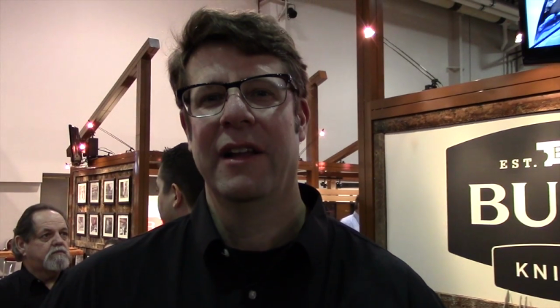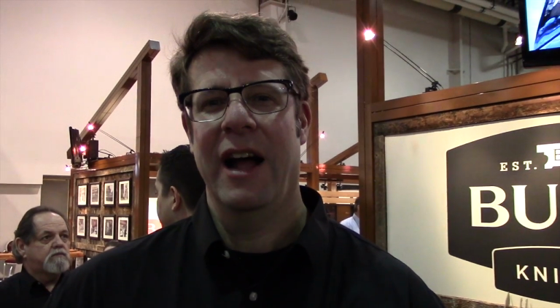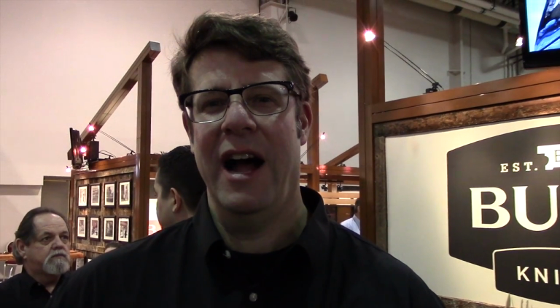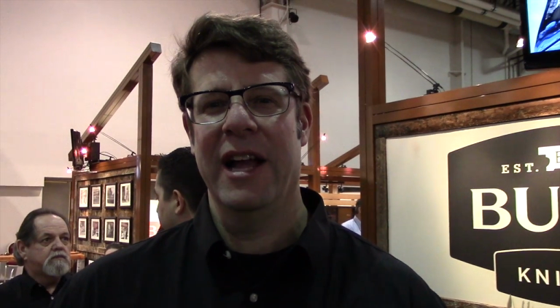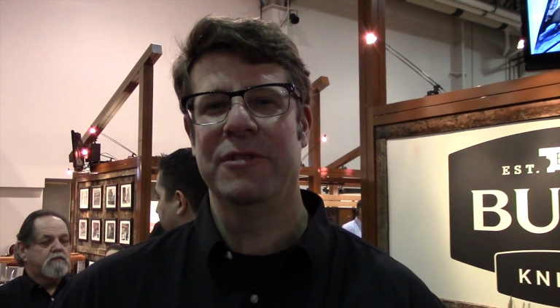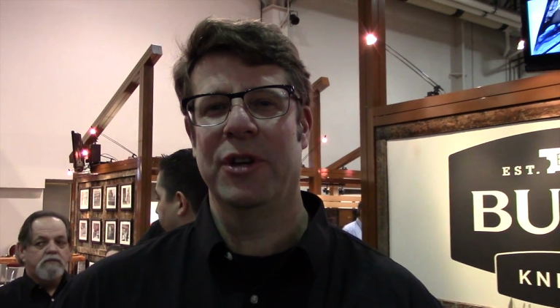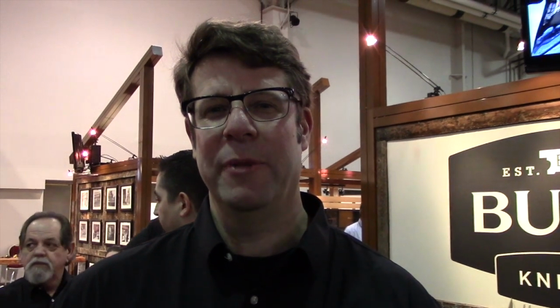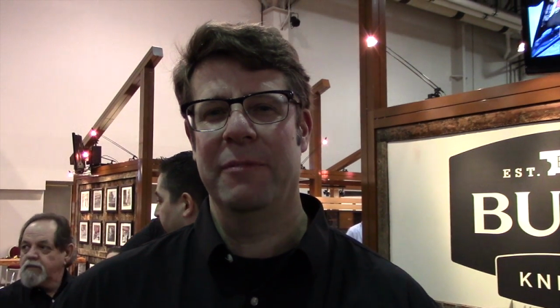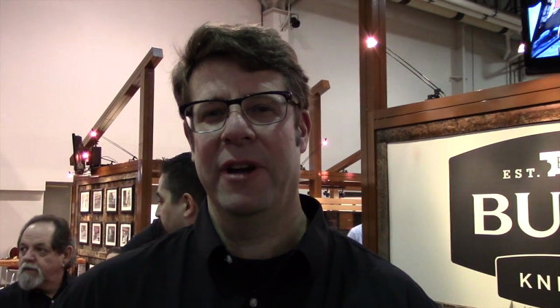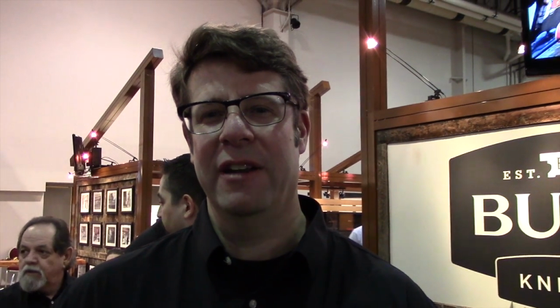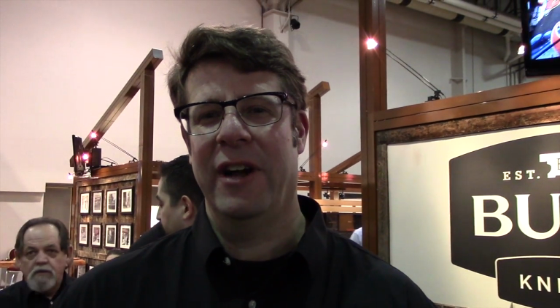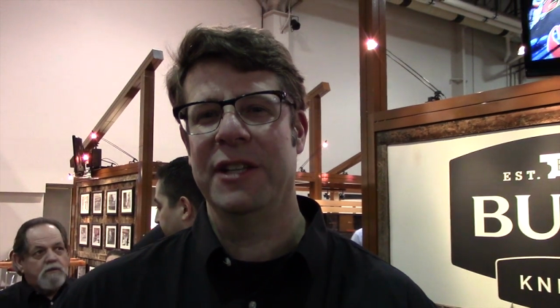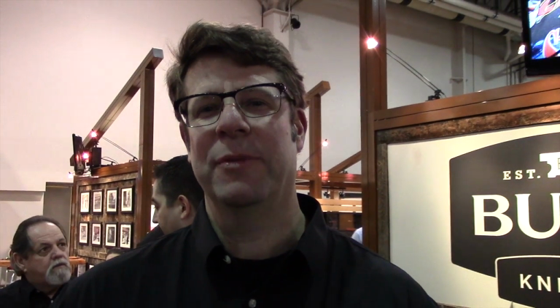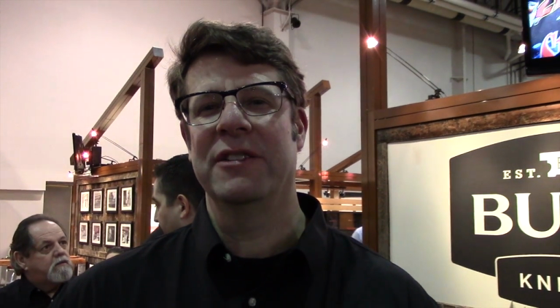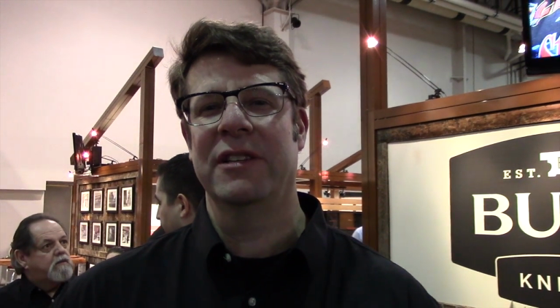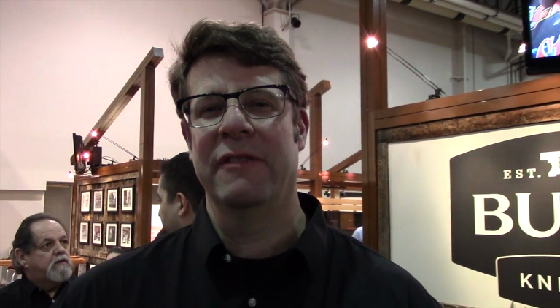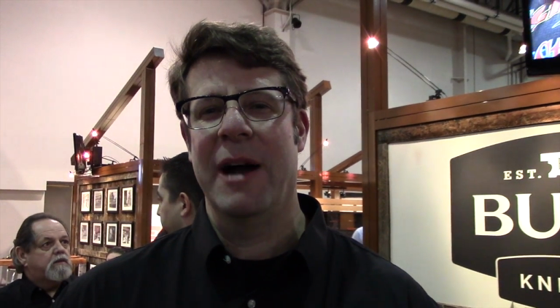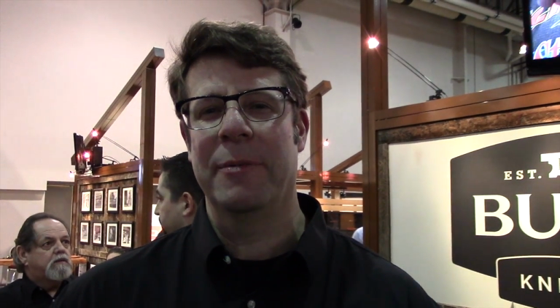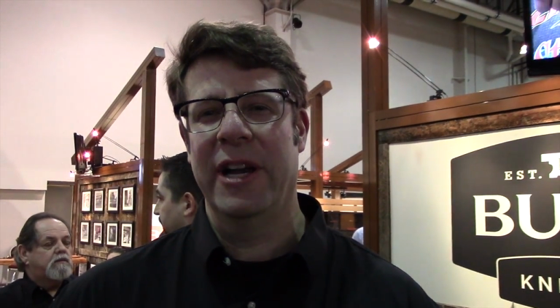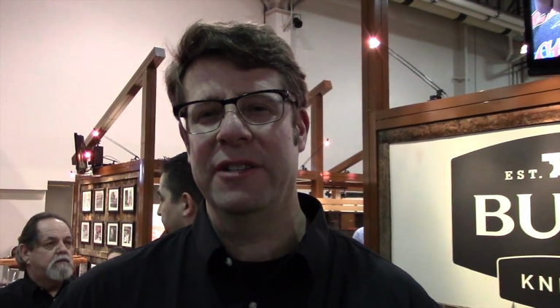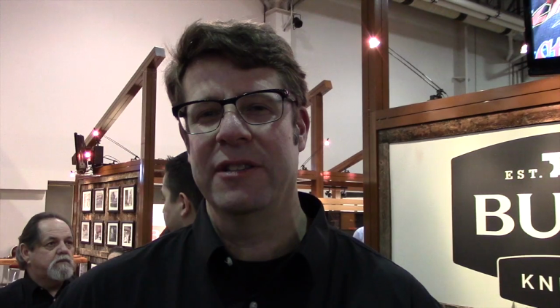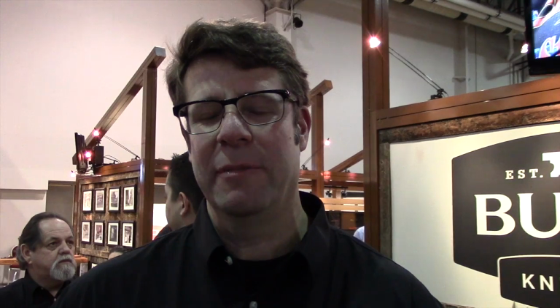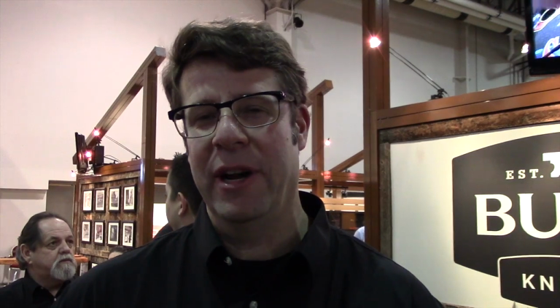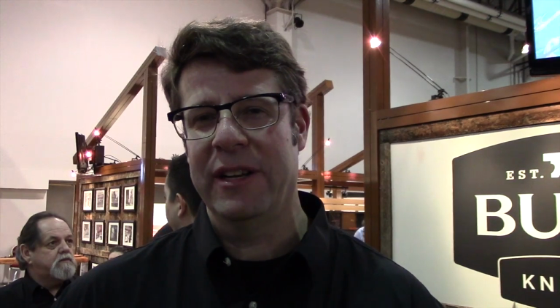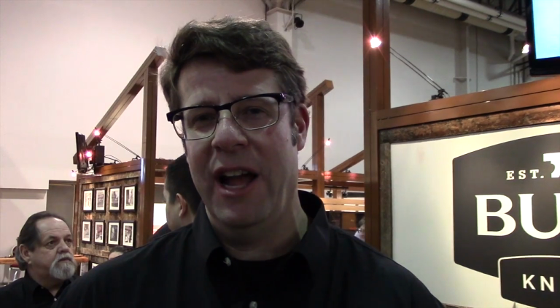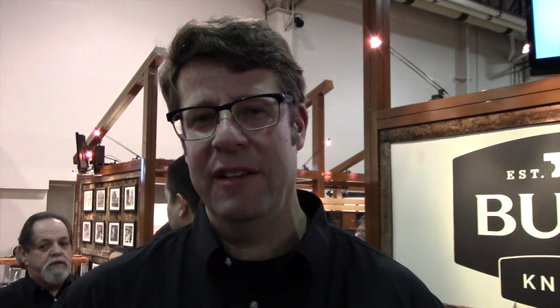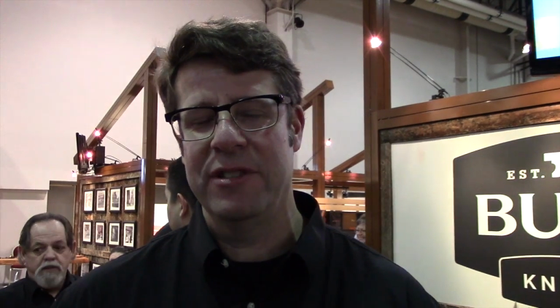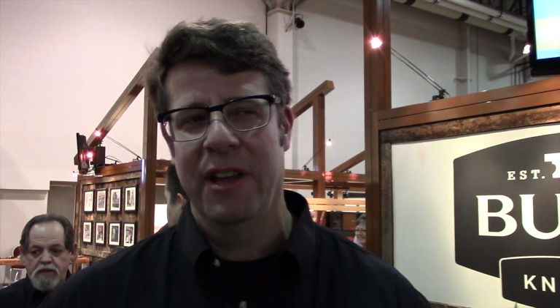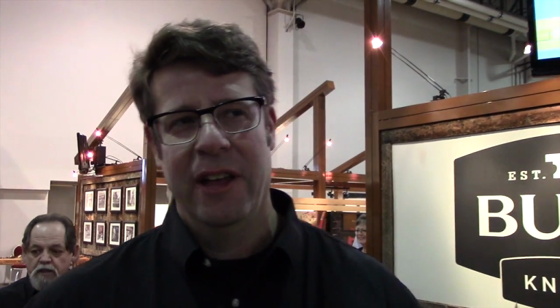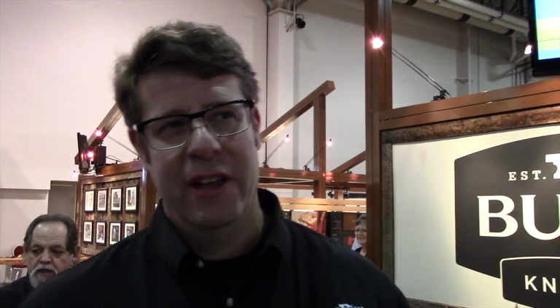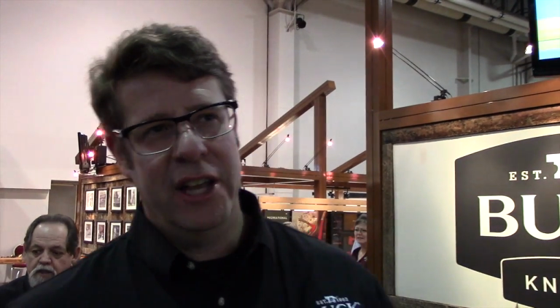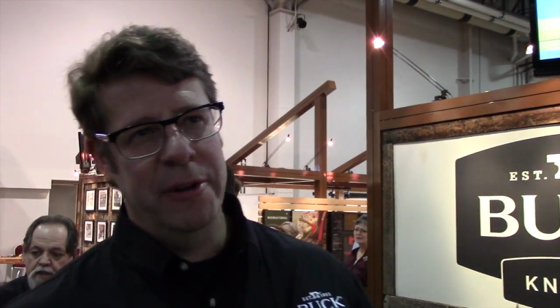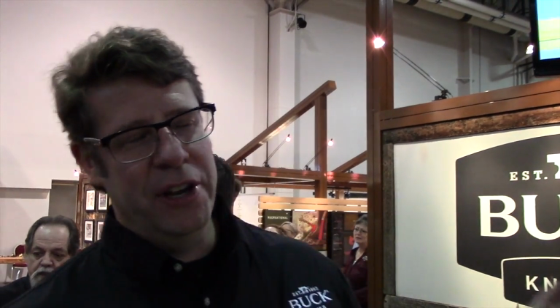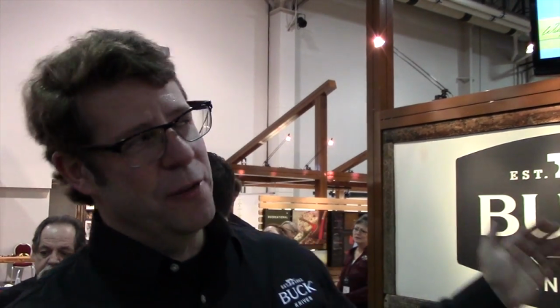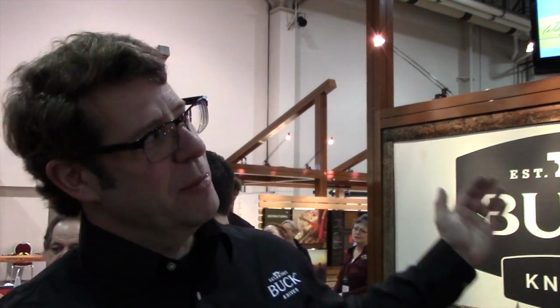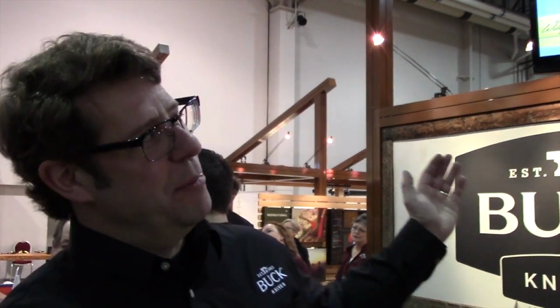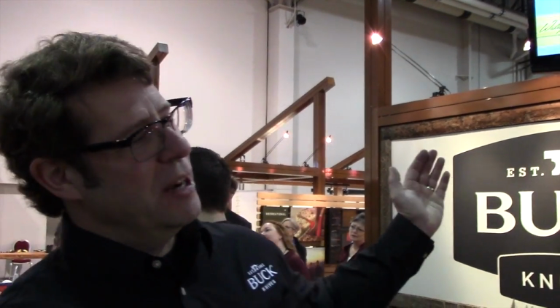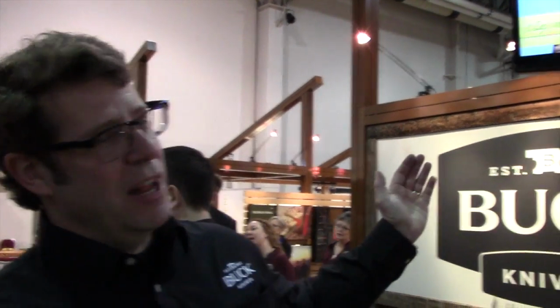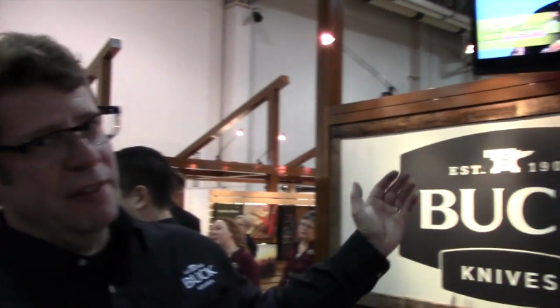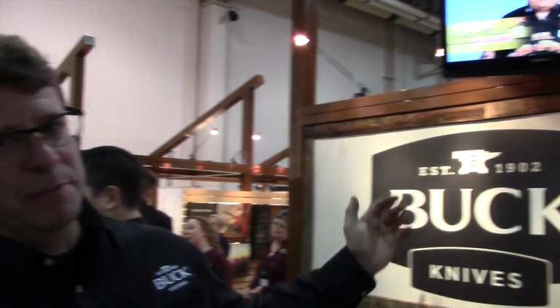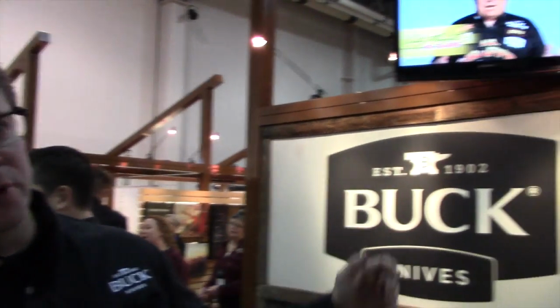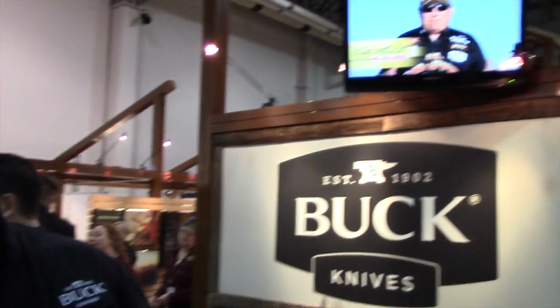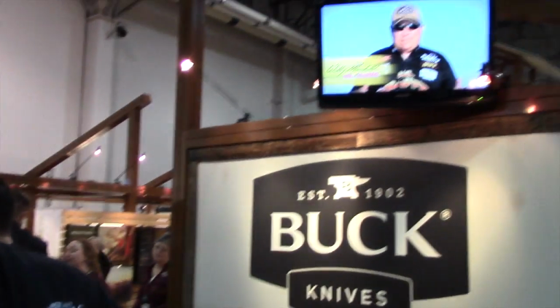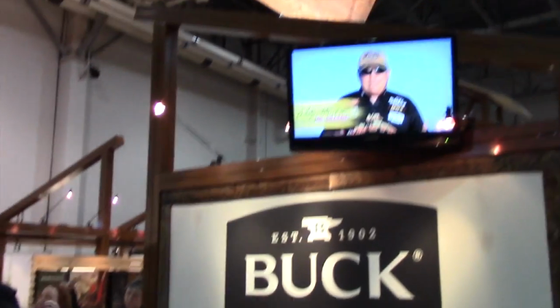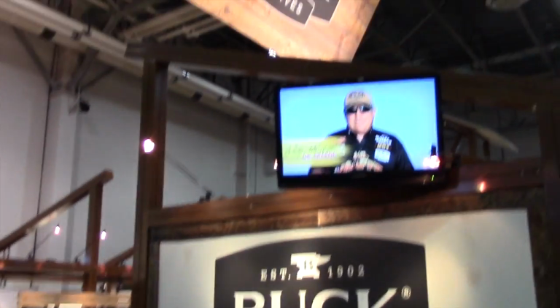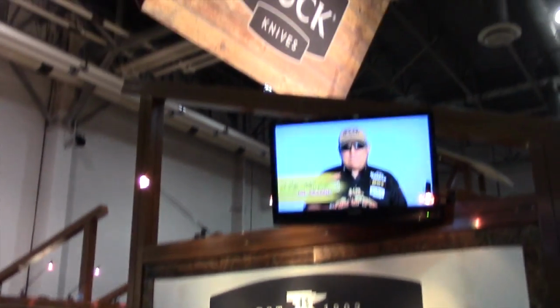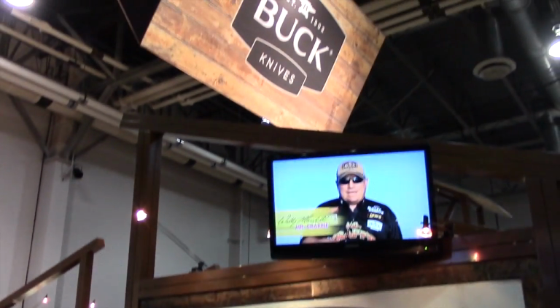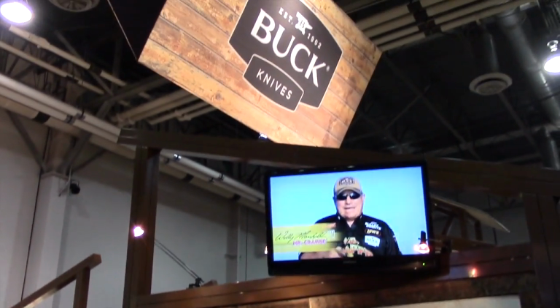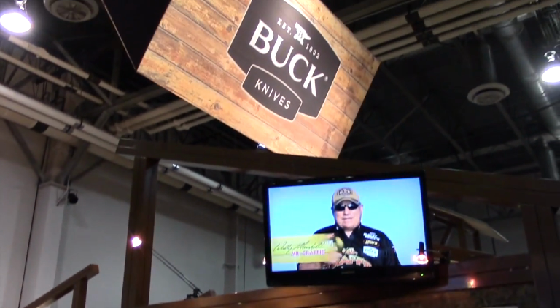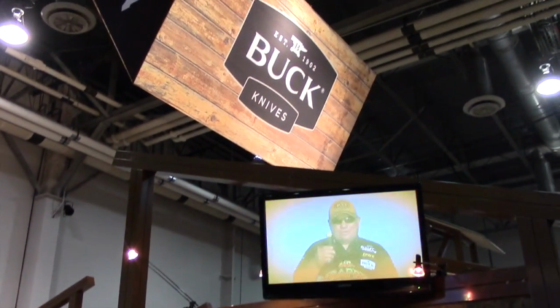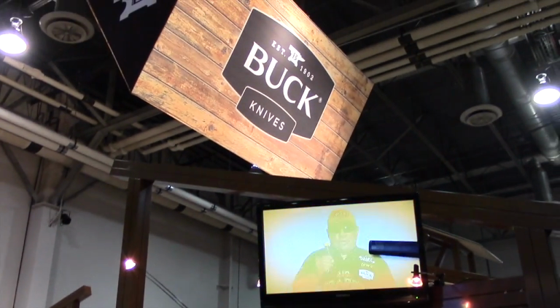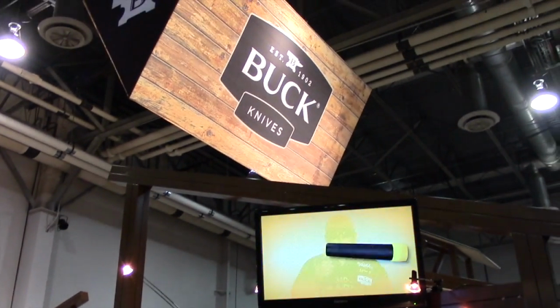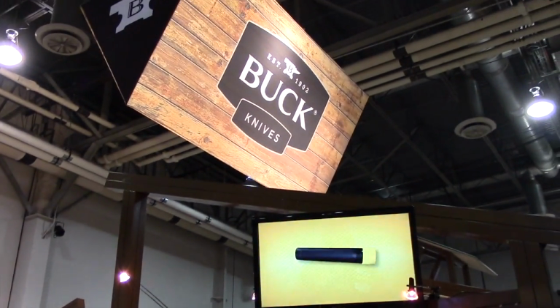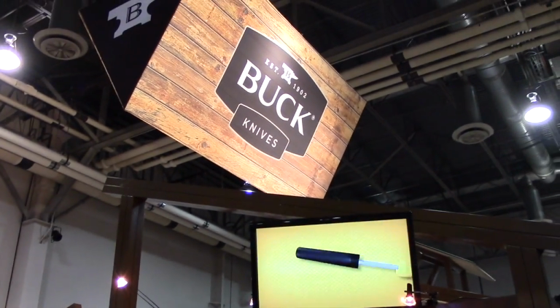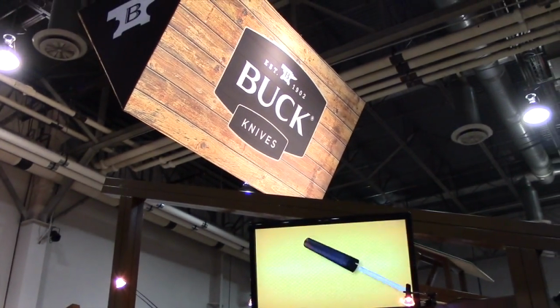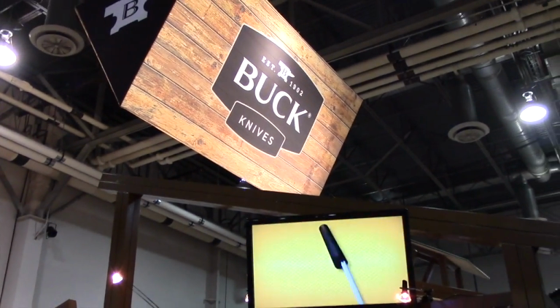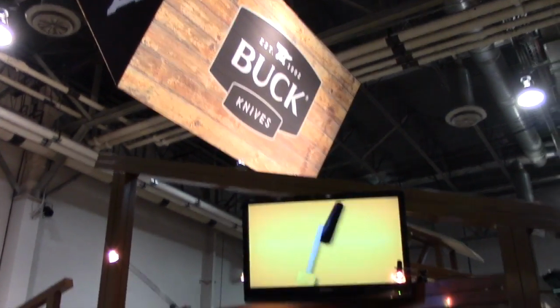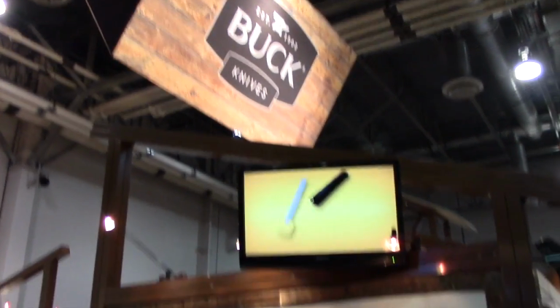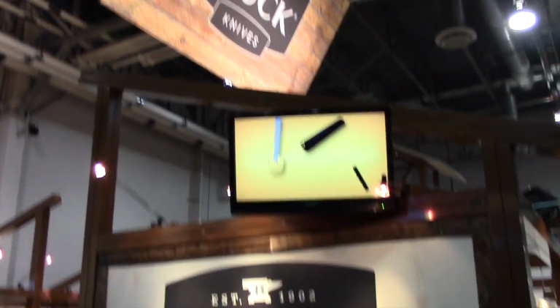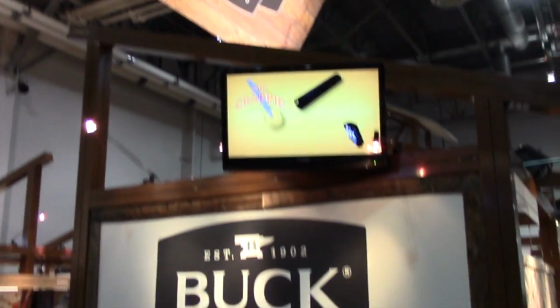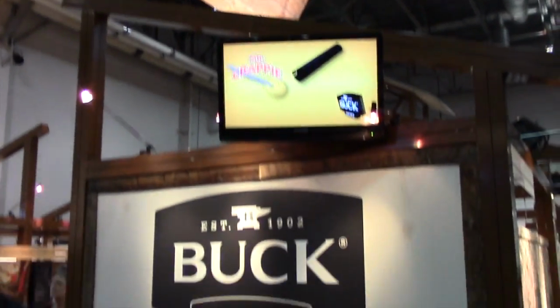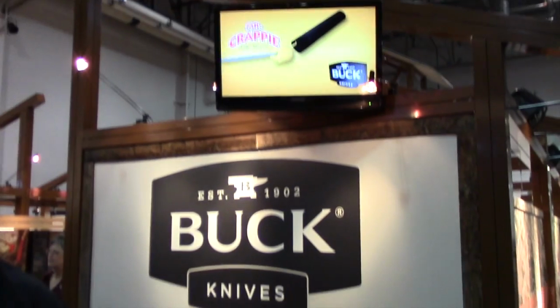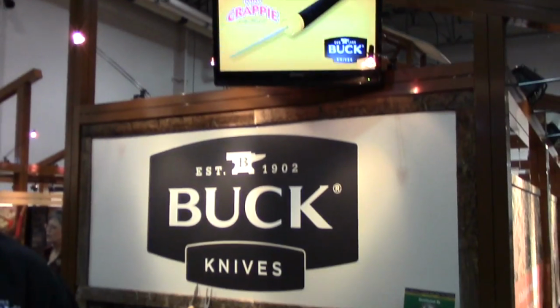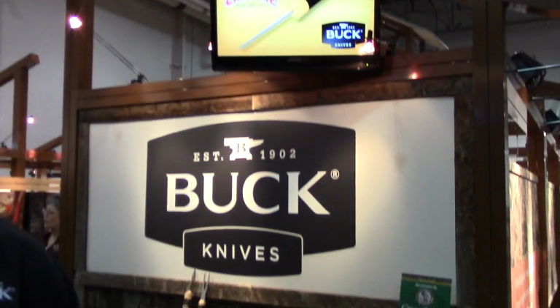Hi, I'm Joe Piedmont, Vice President of Operations at Buck Knives, coming to you from the Buck Knives booth at SHOT Show 2016 in Las Vegas.